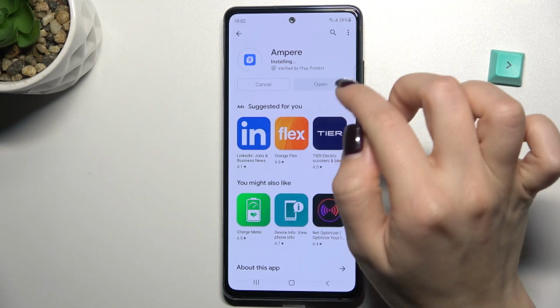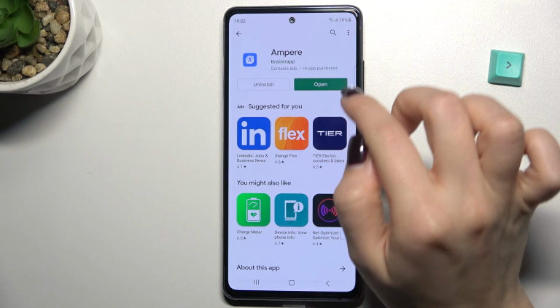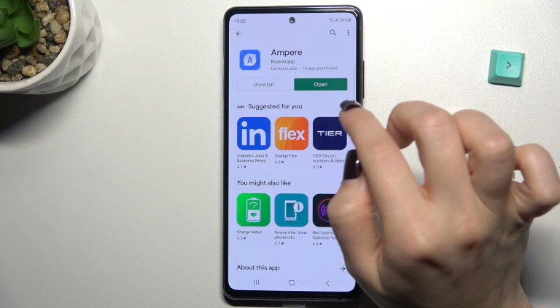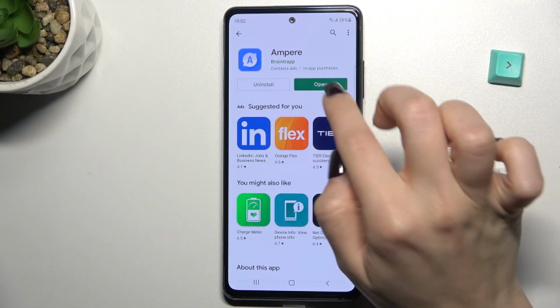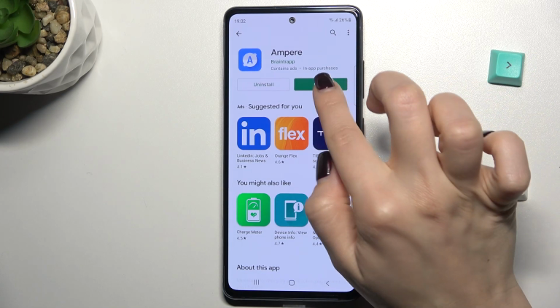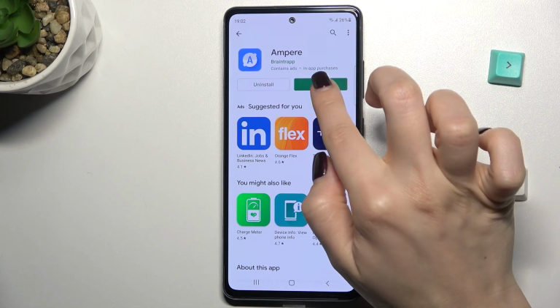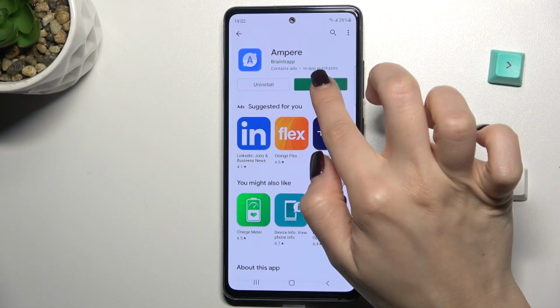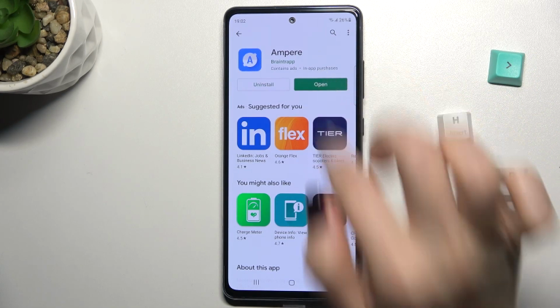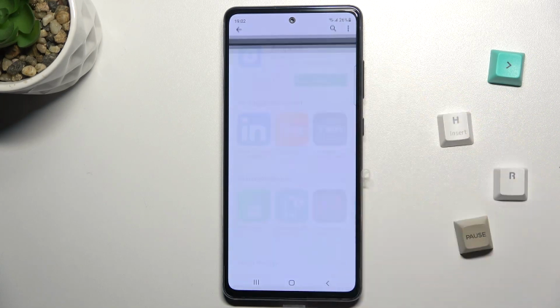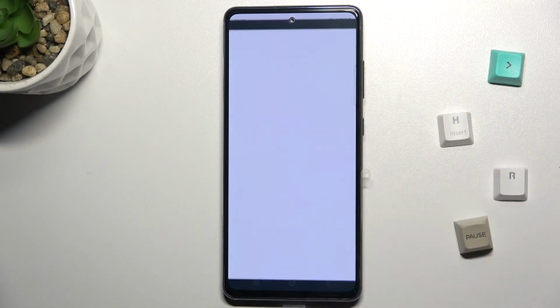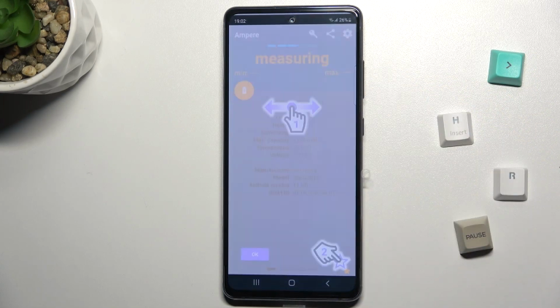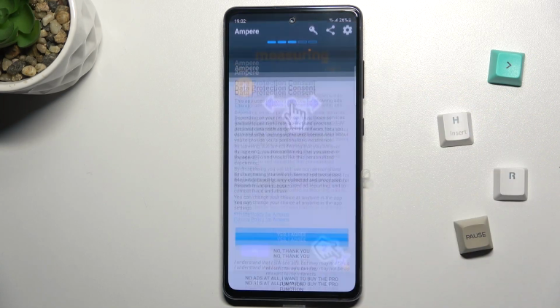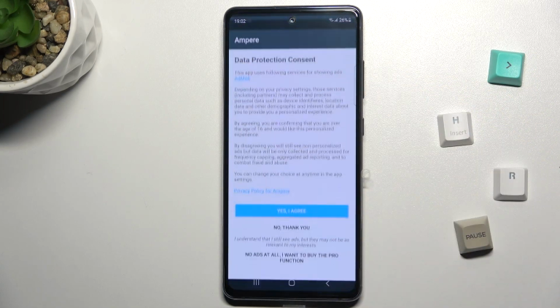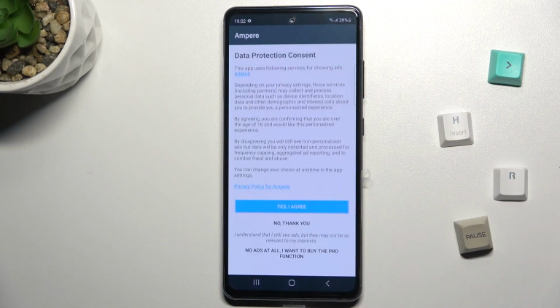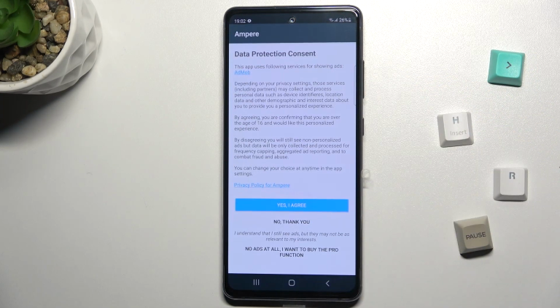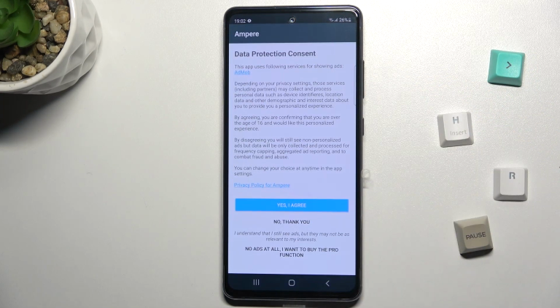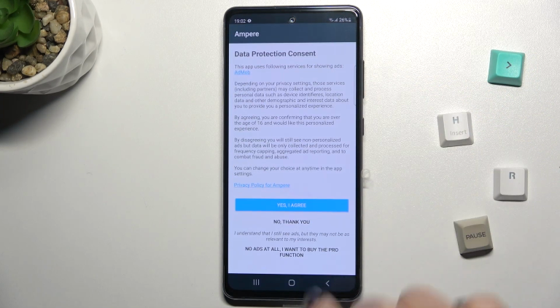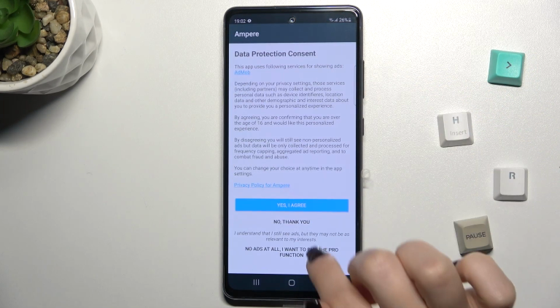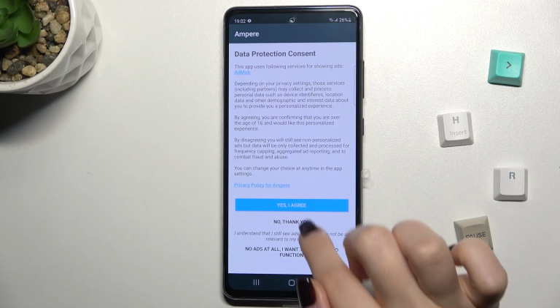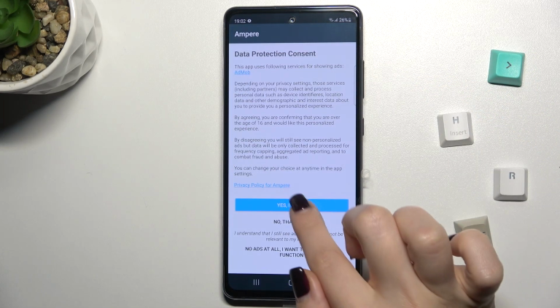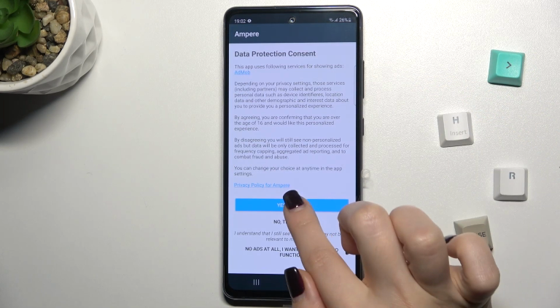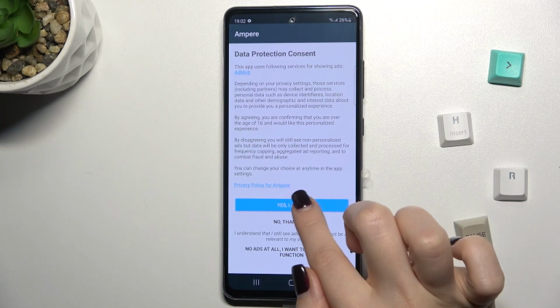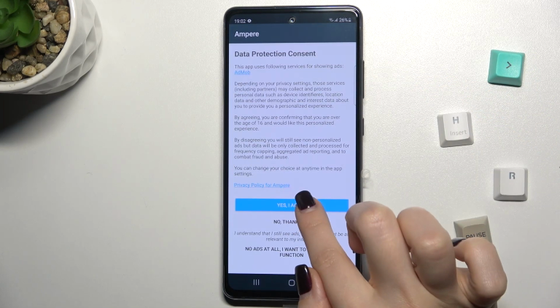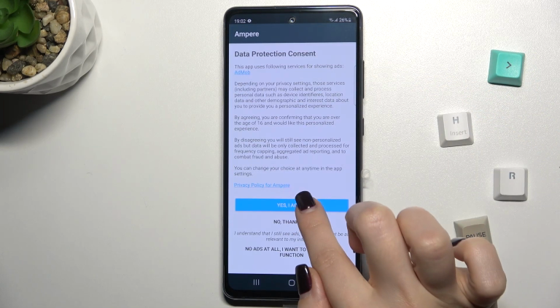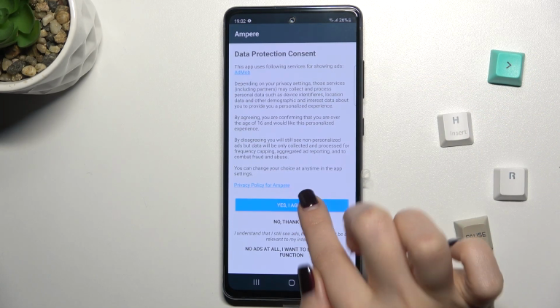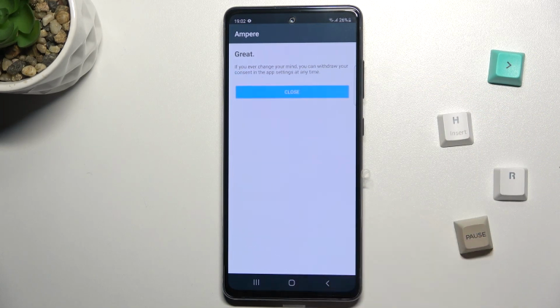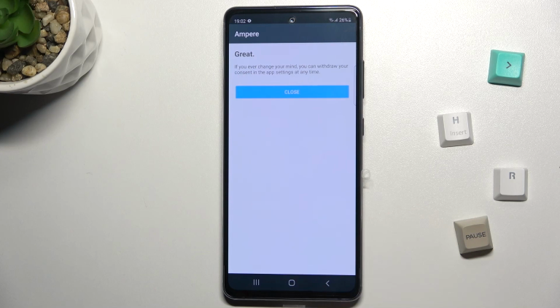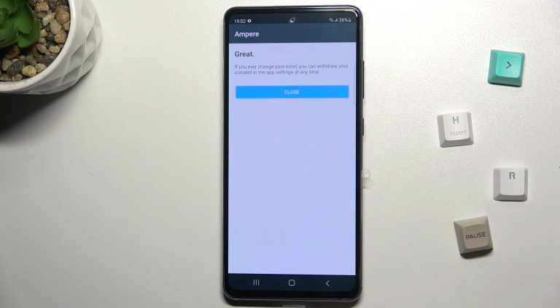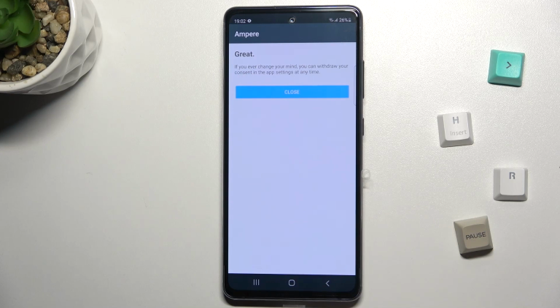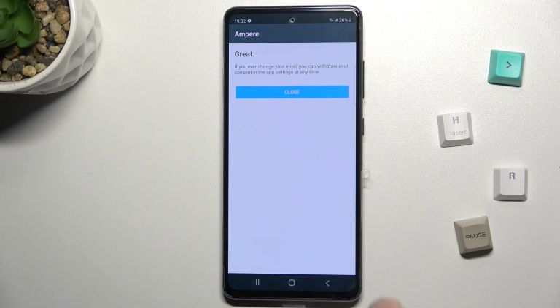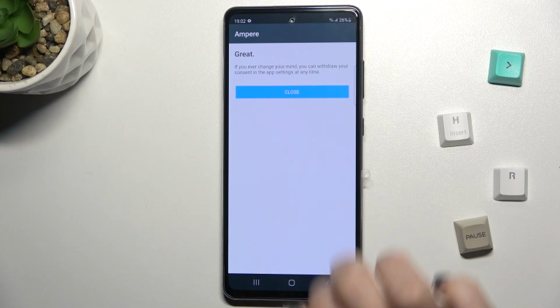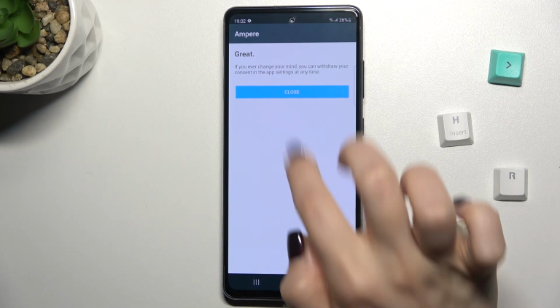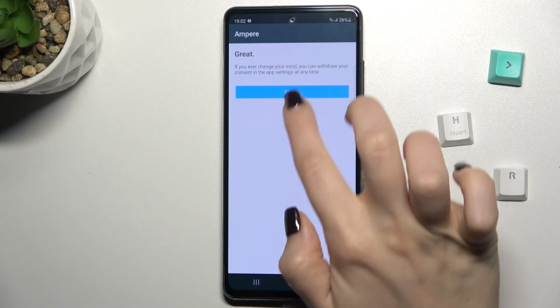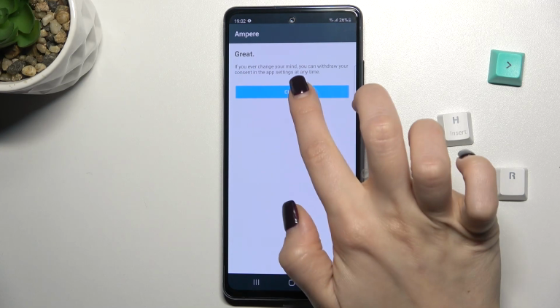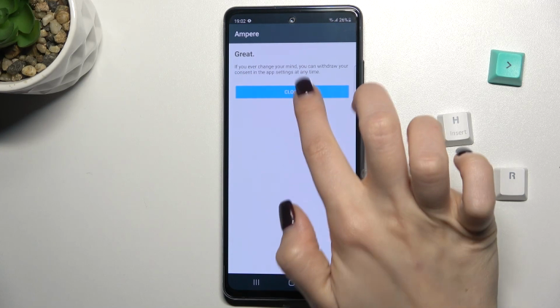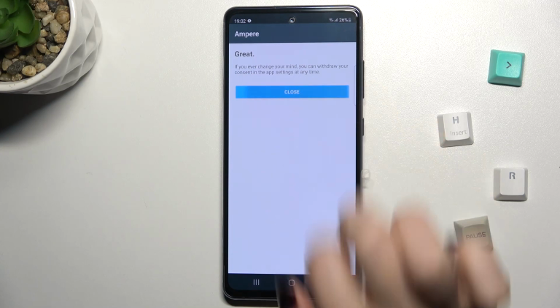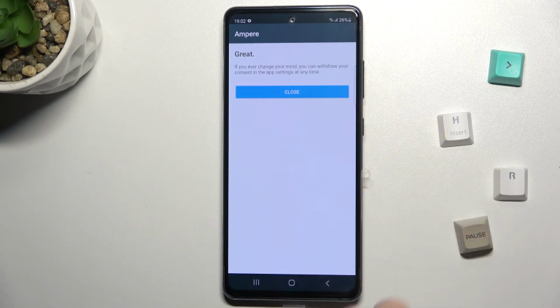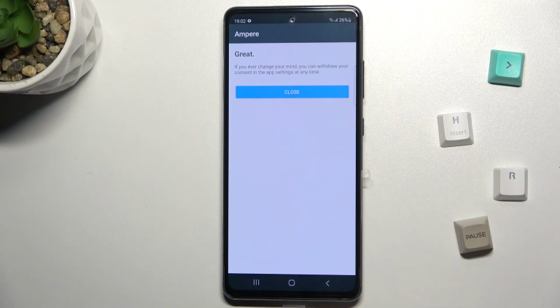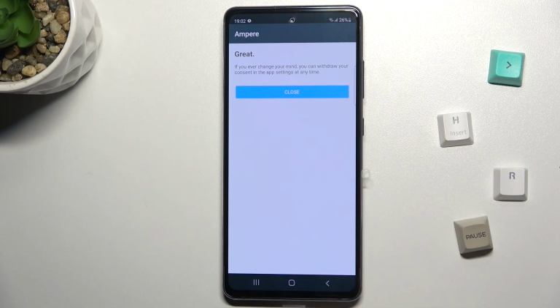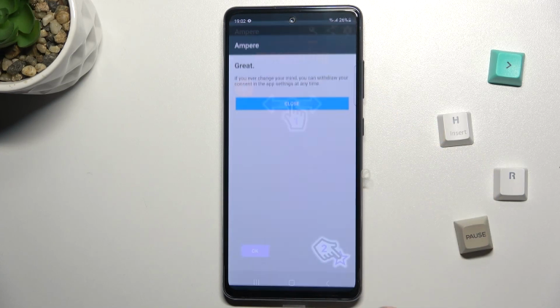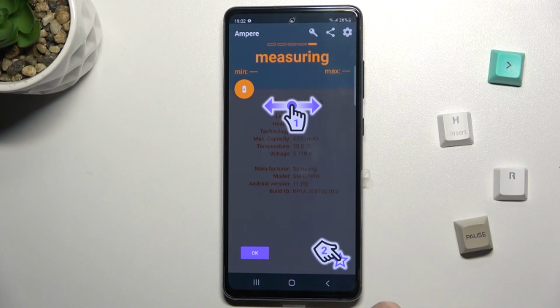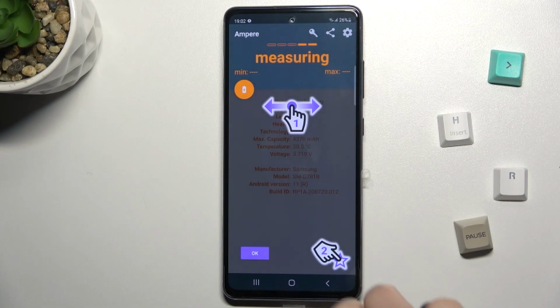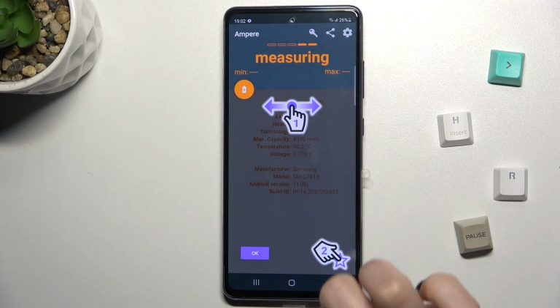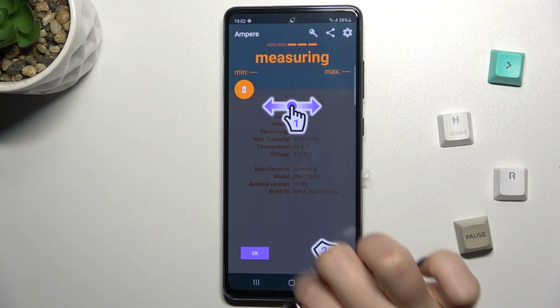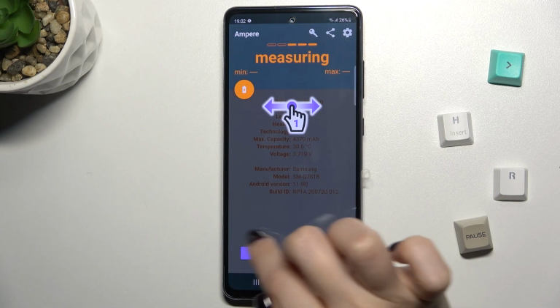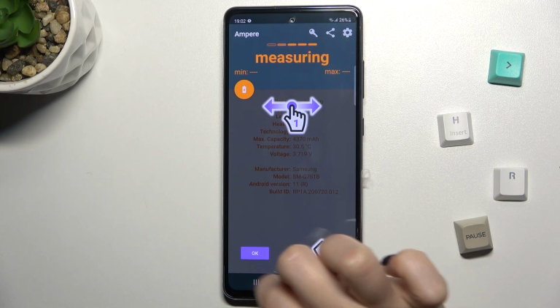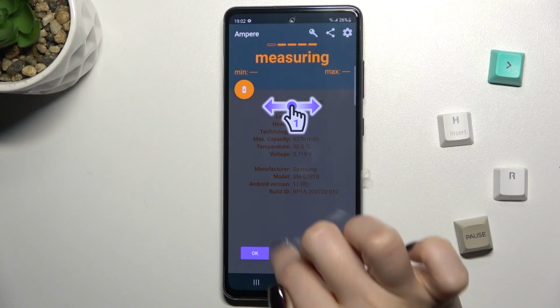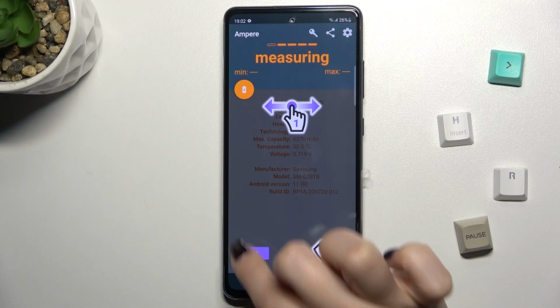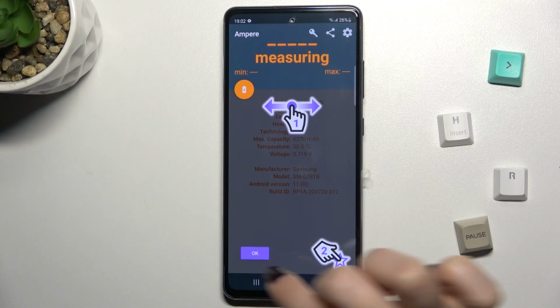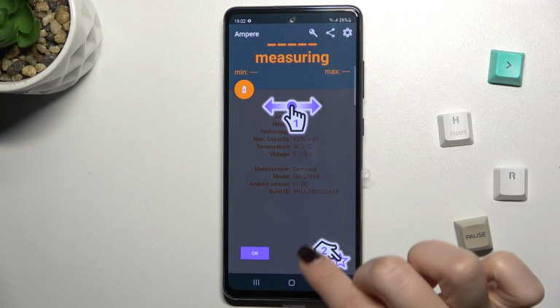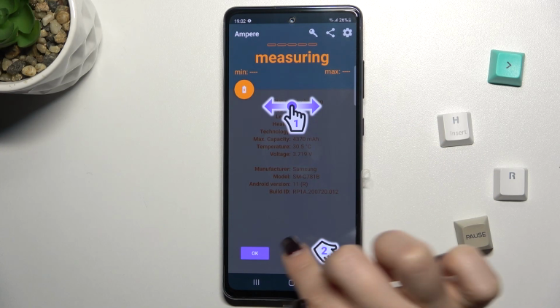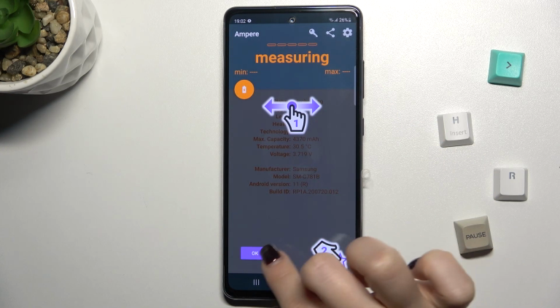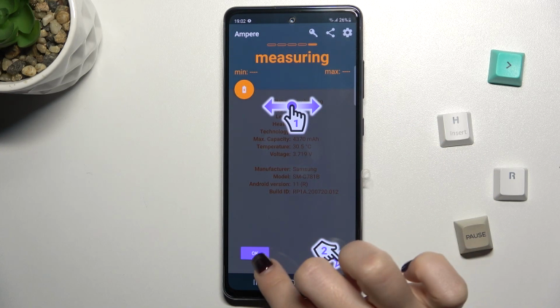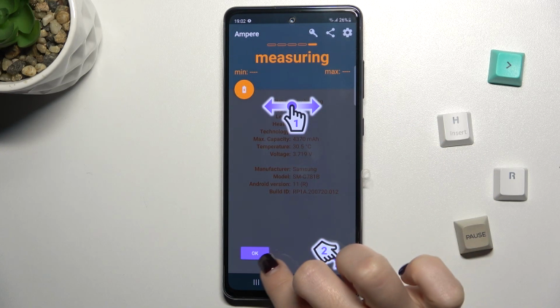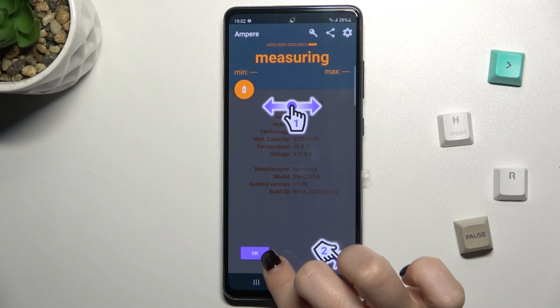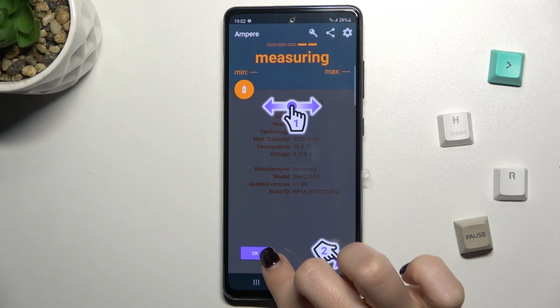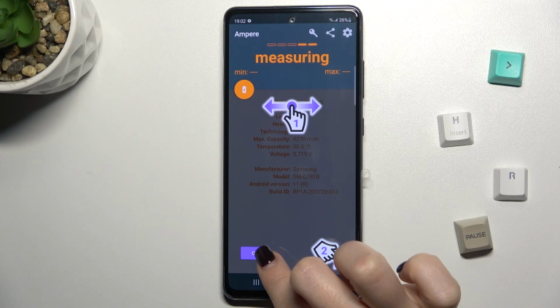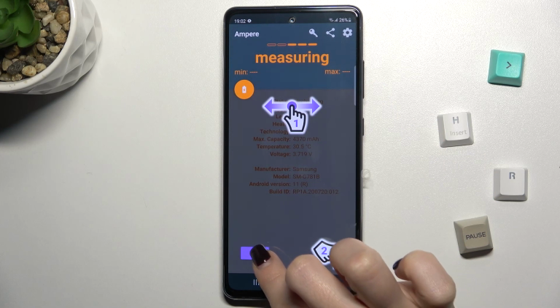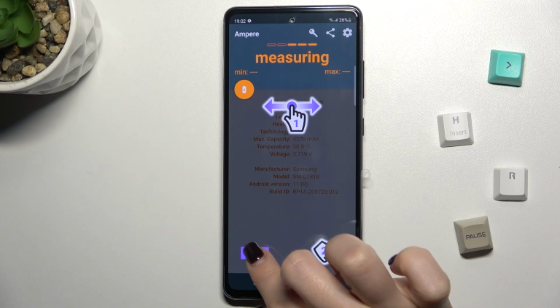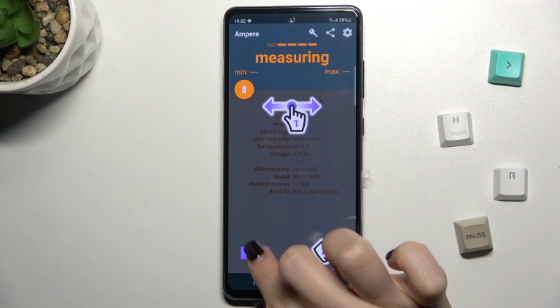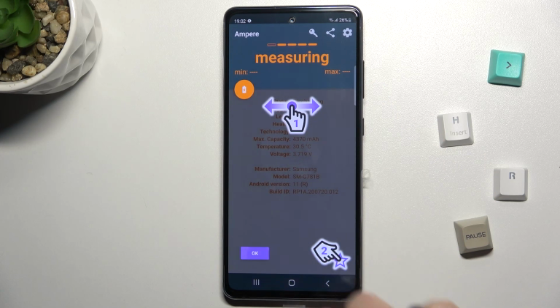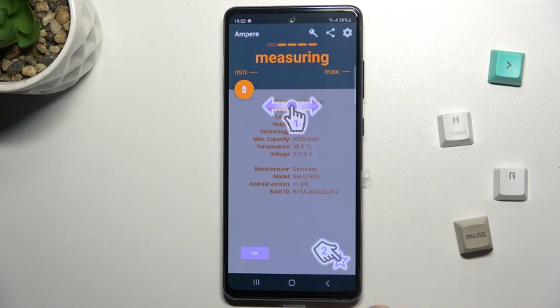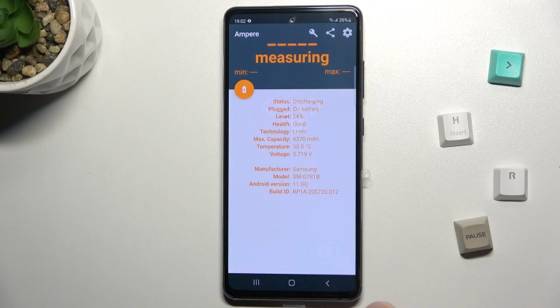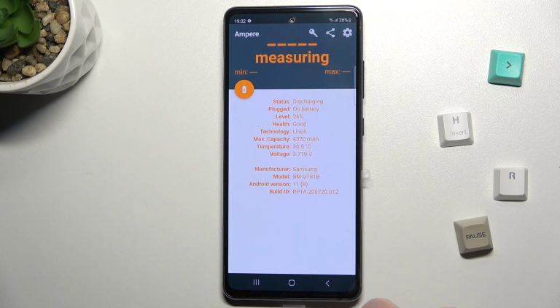Now just open the app, click 'Yes, I agree', then click close, and in the lower left corner tap OK.